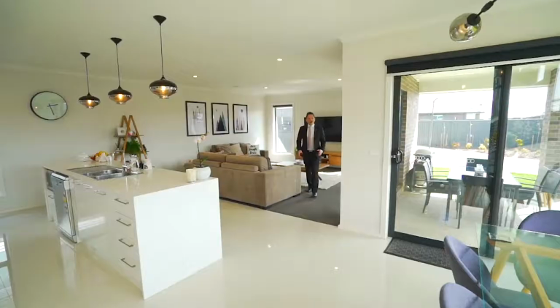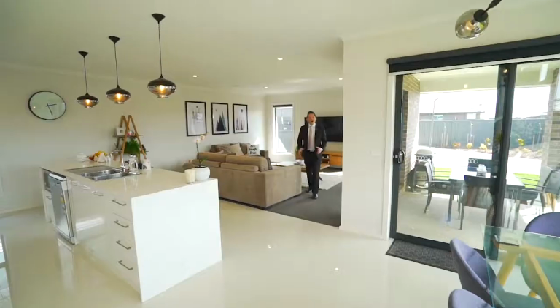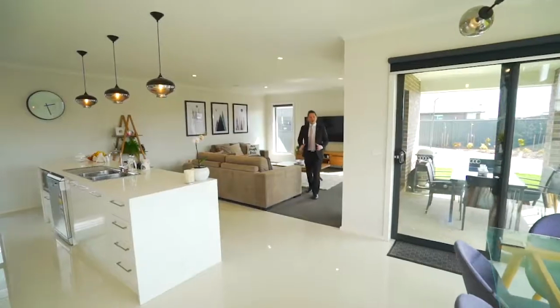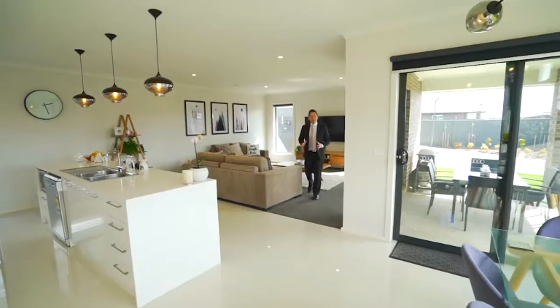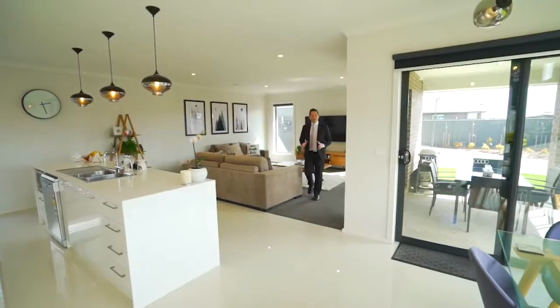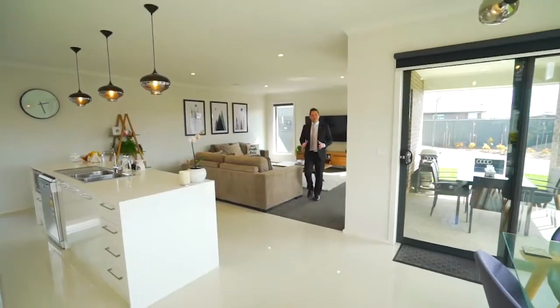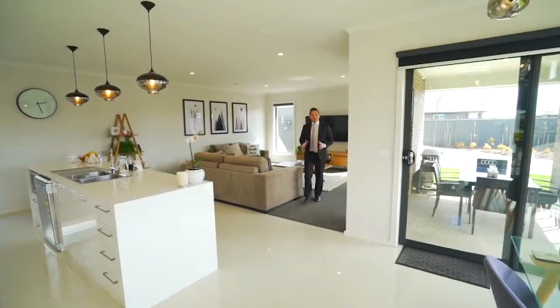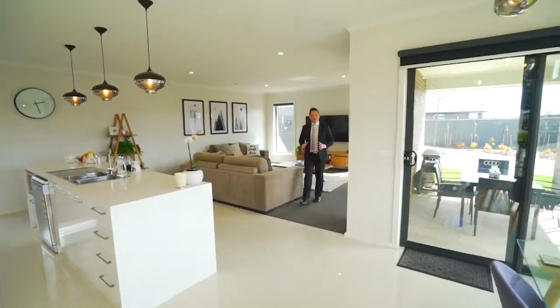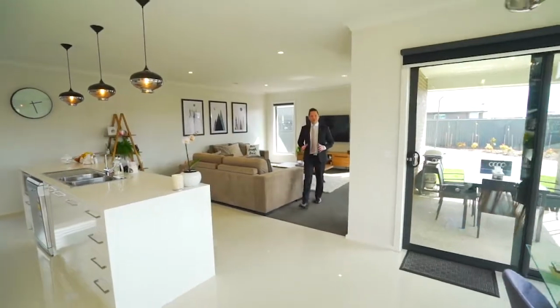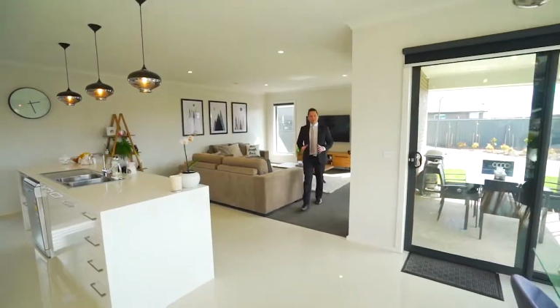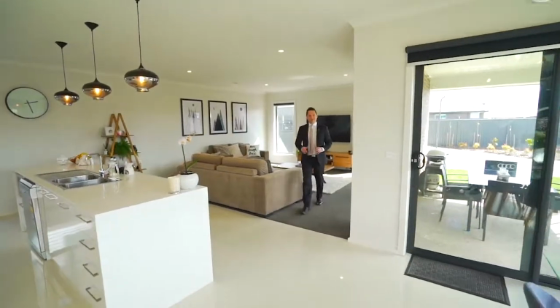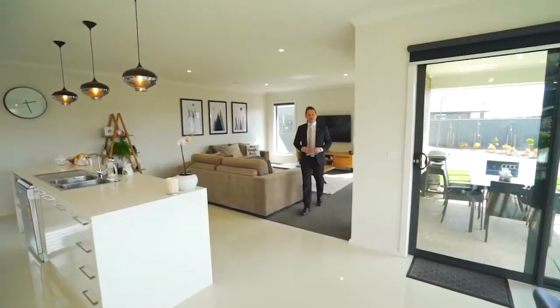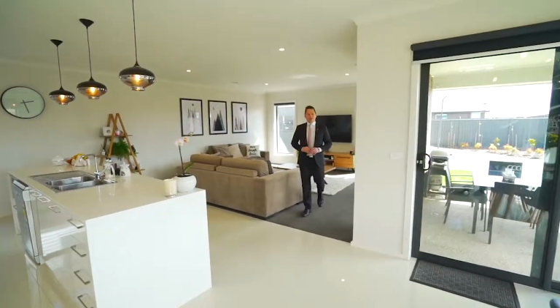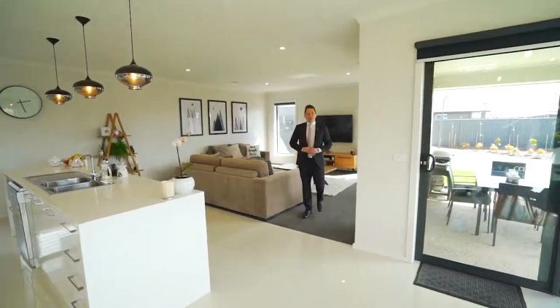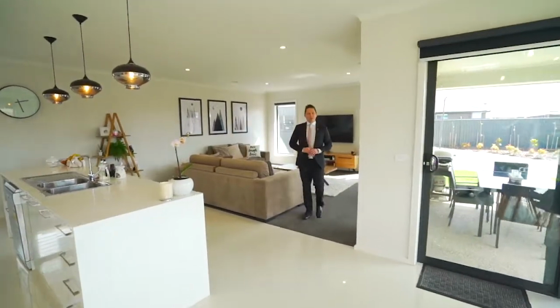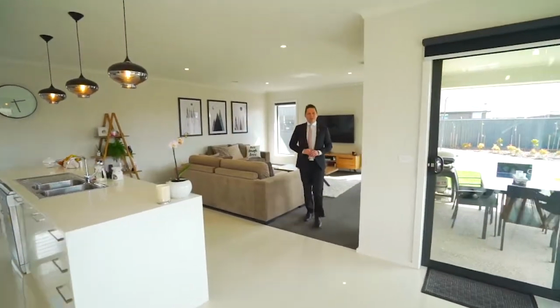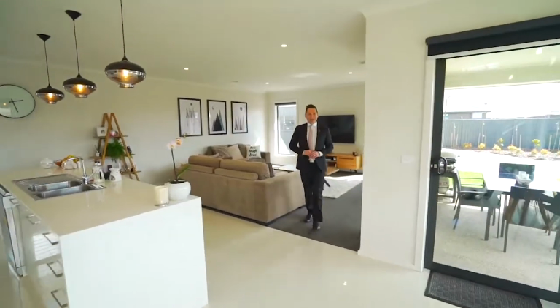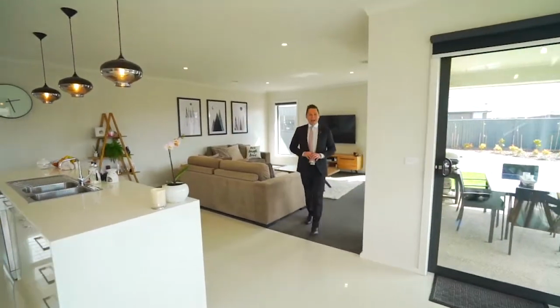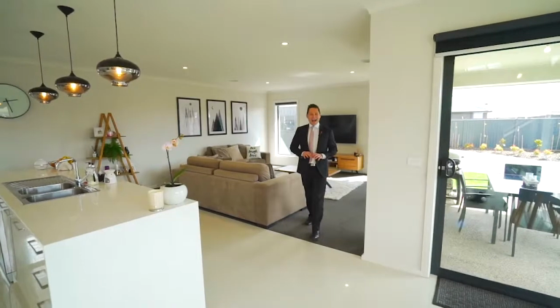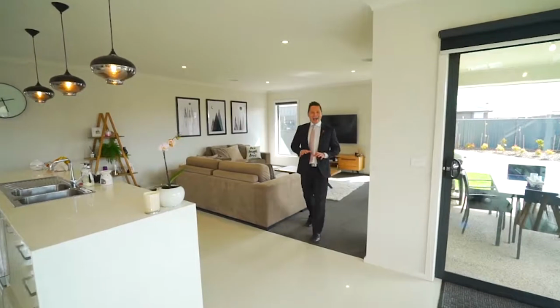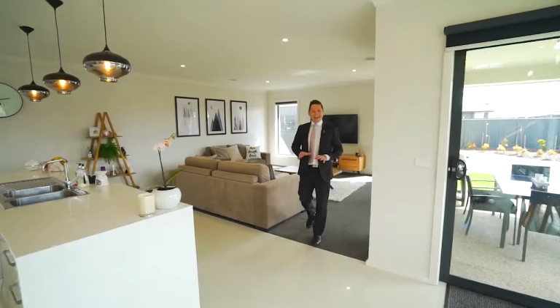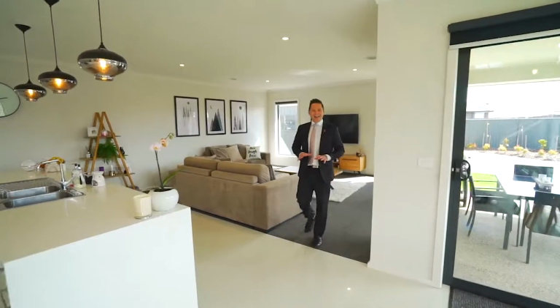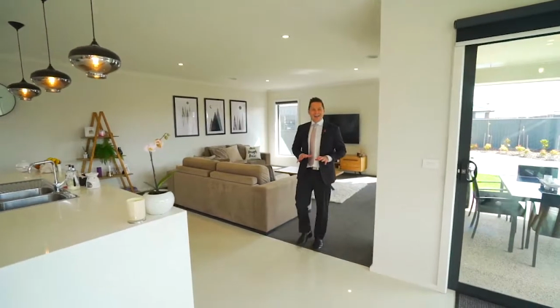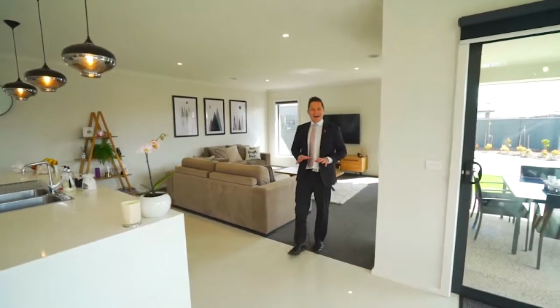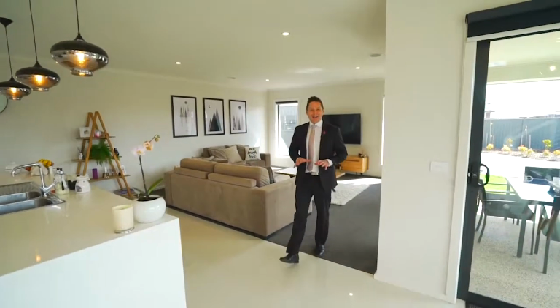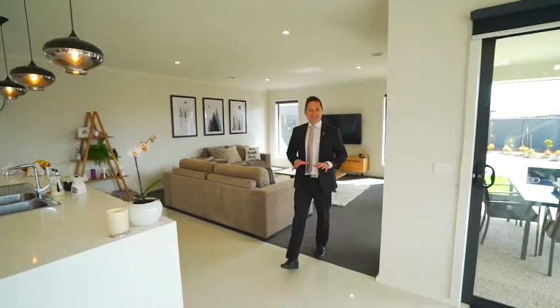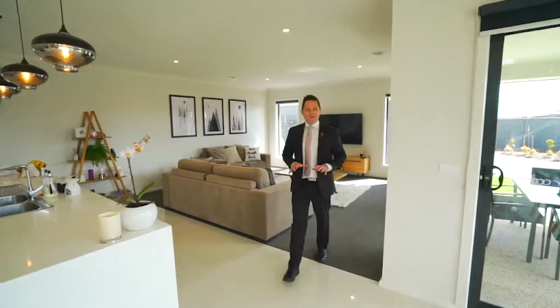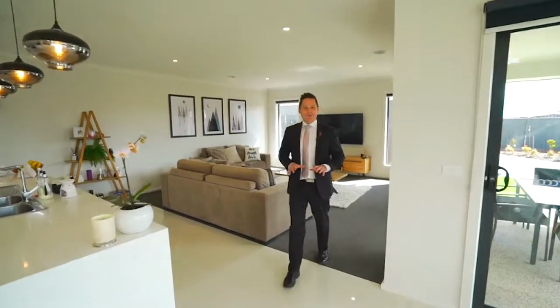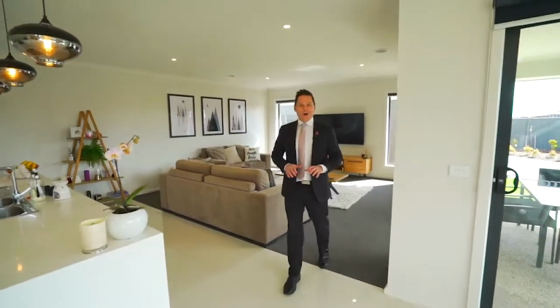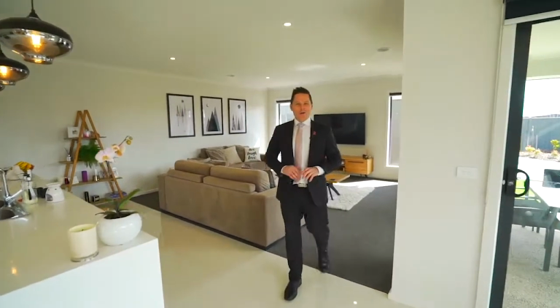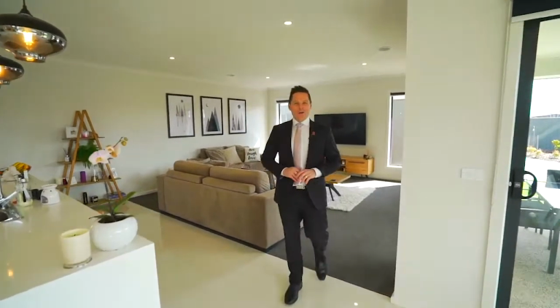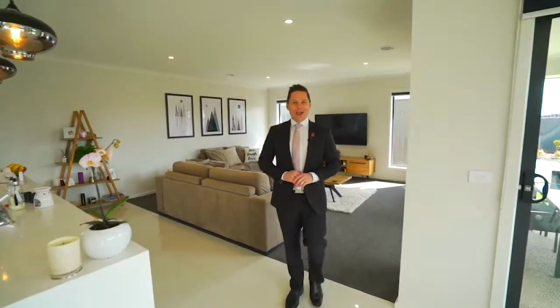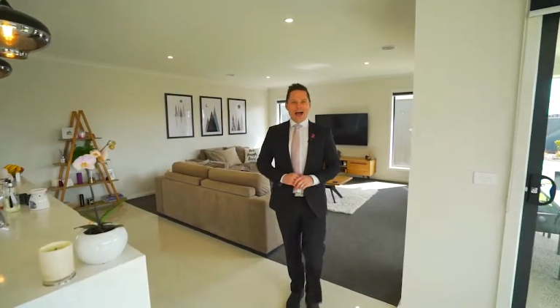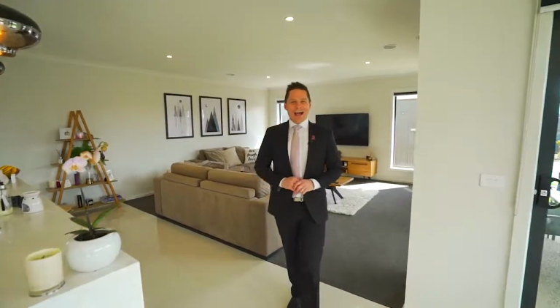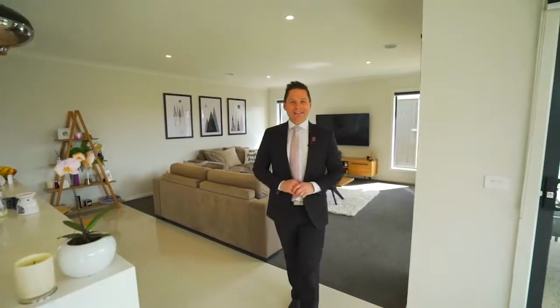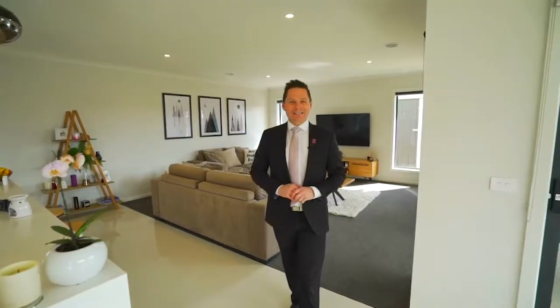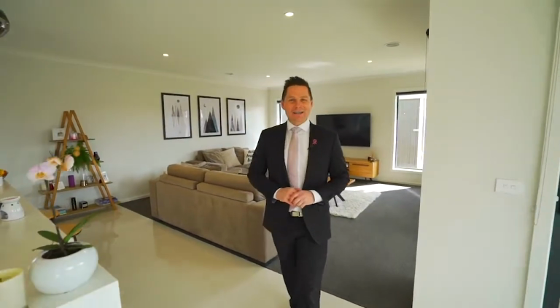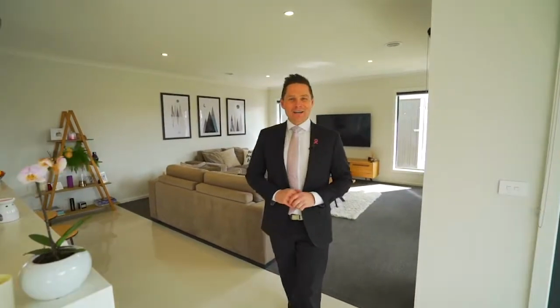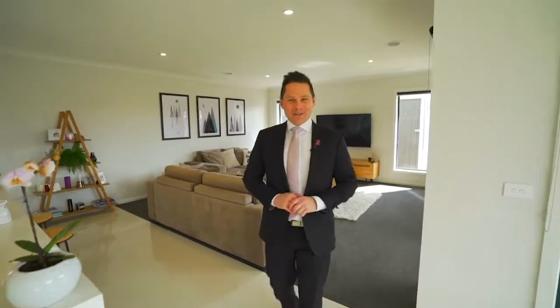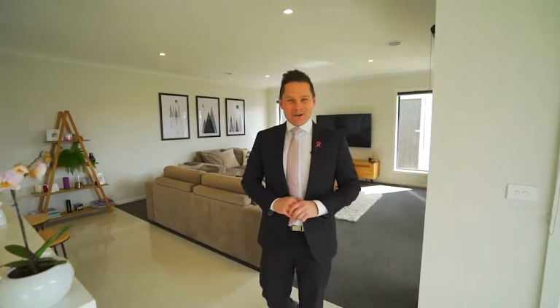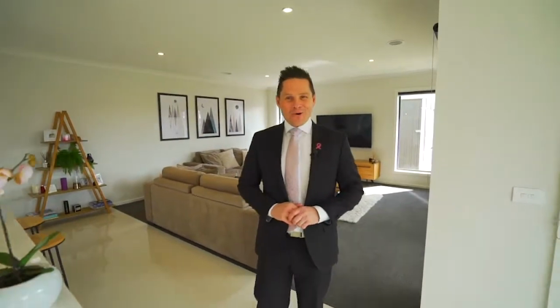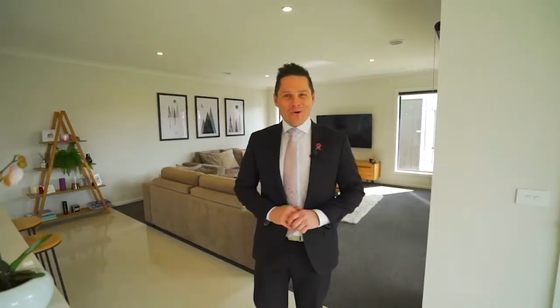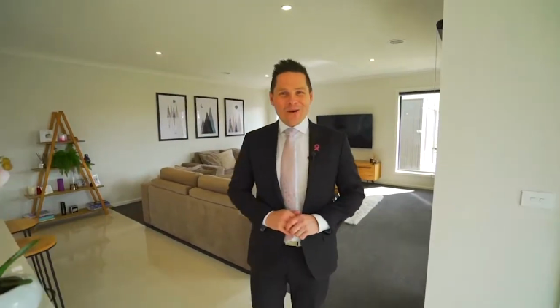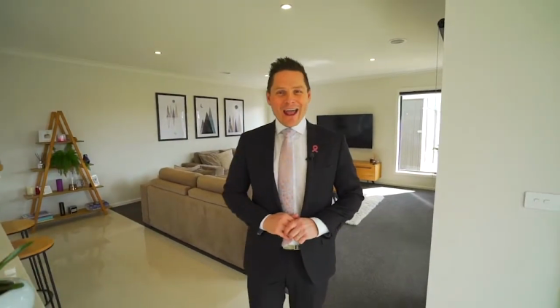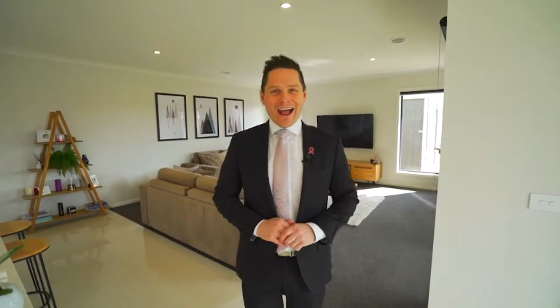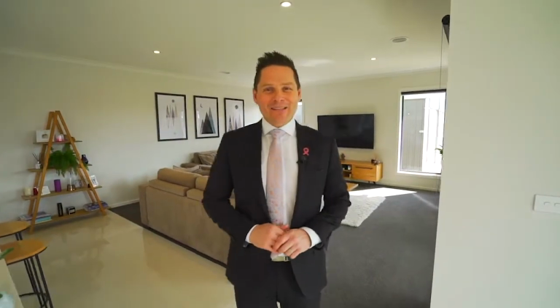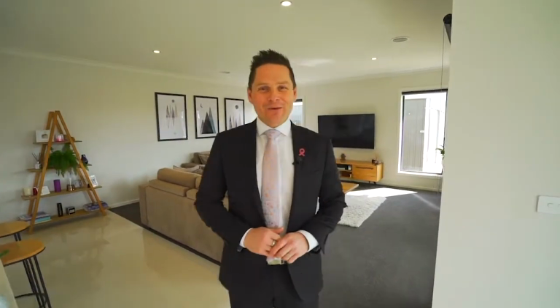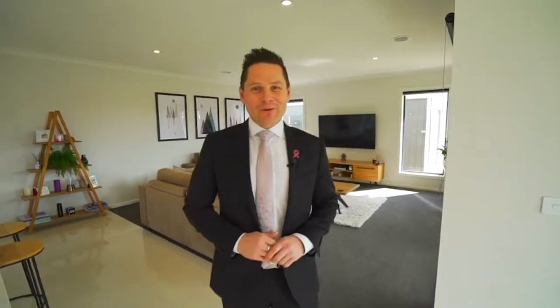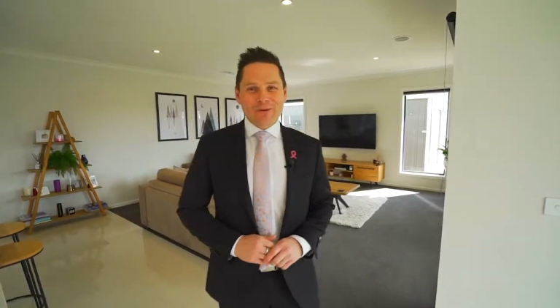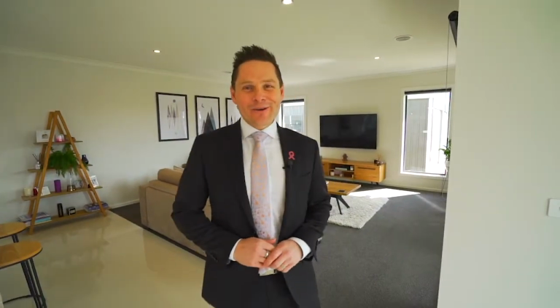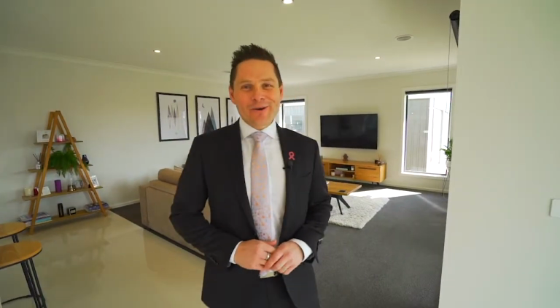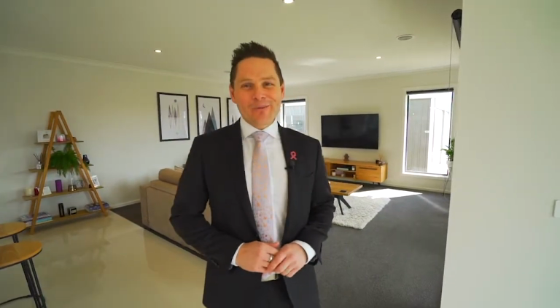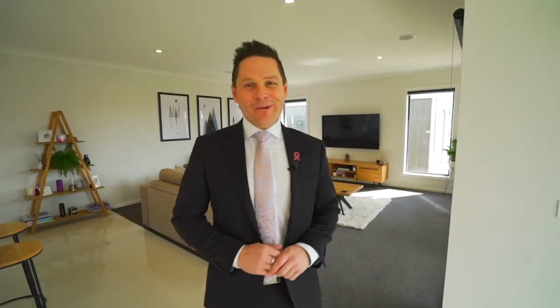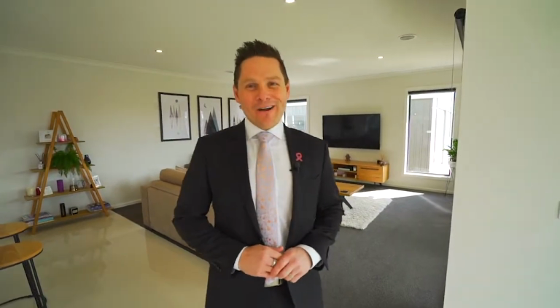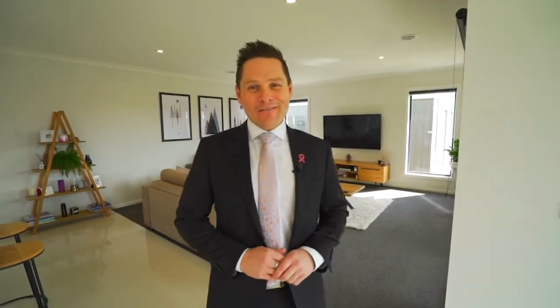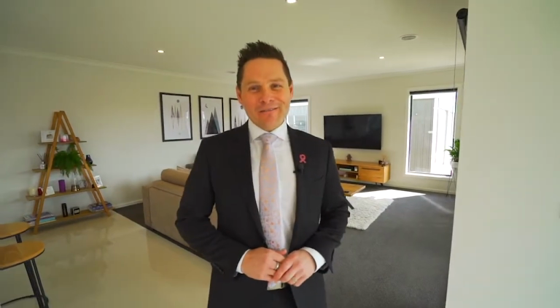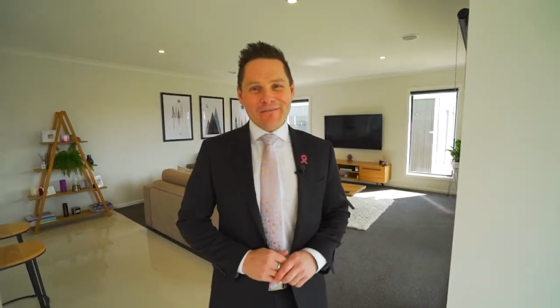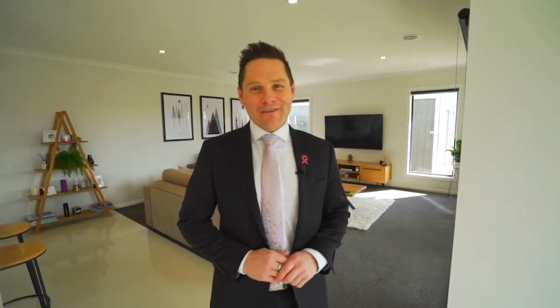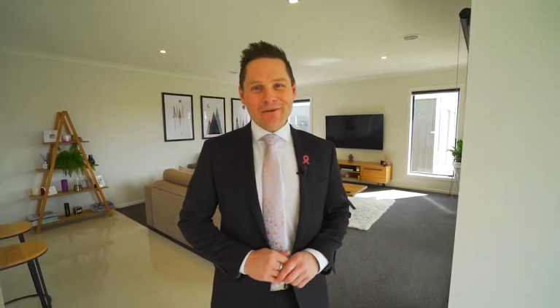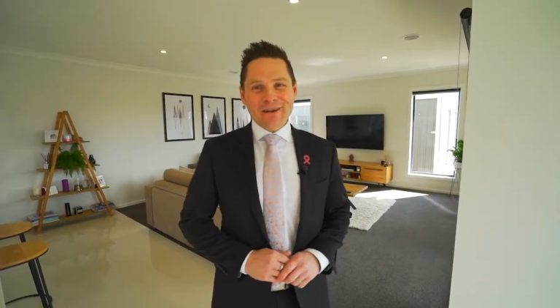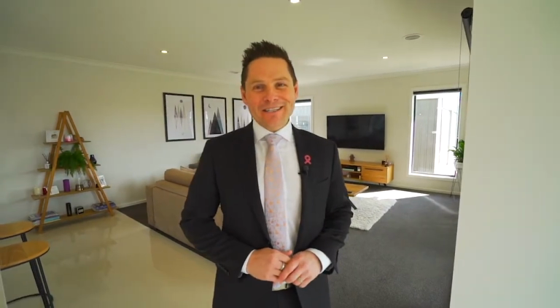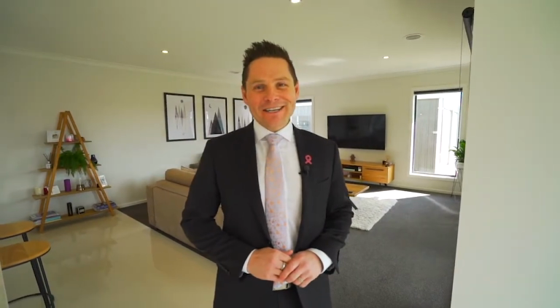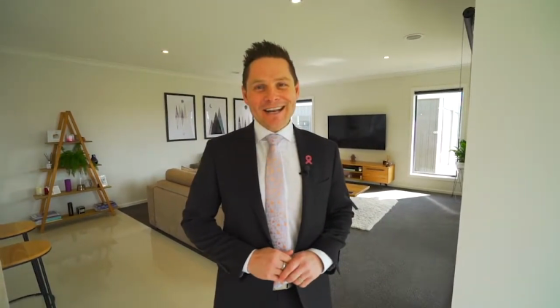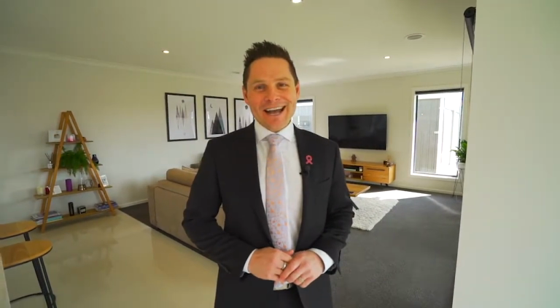Homes of this quality and class won't last, so call now to book your private viewing today.